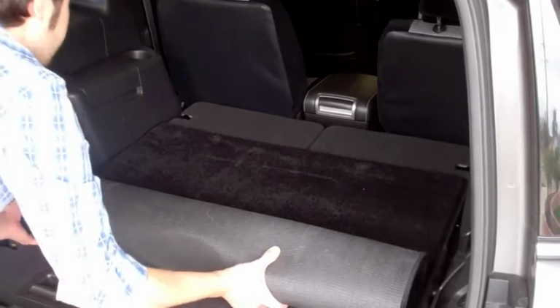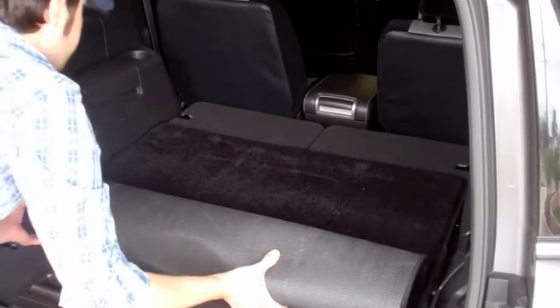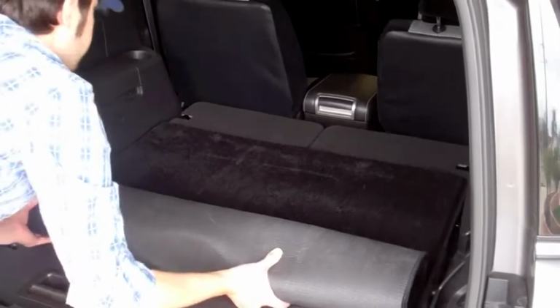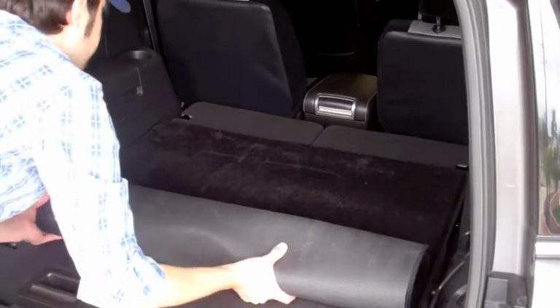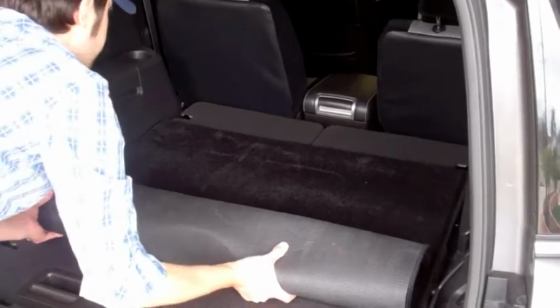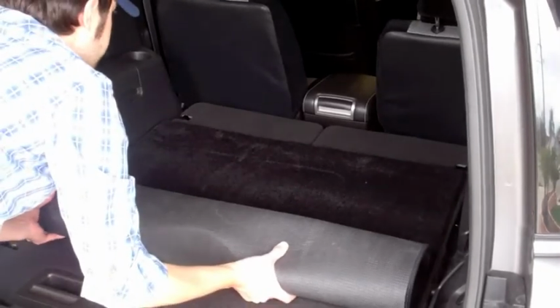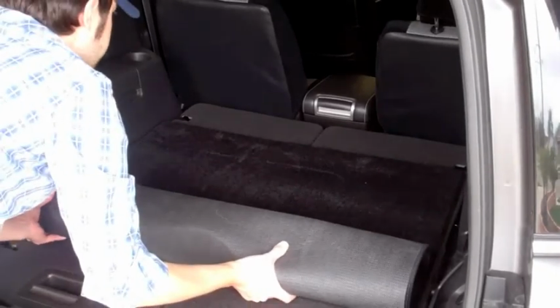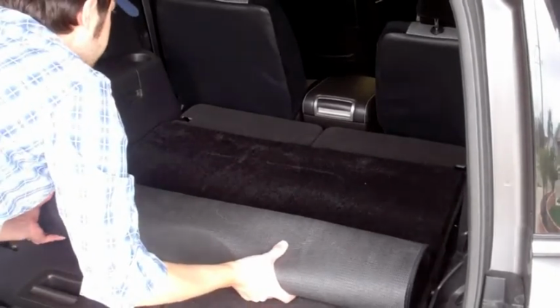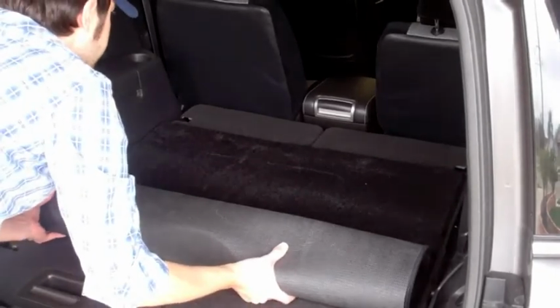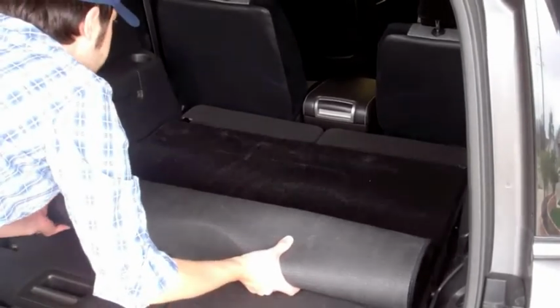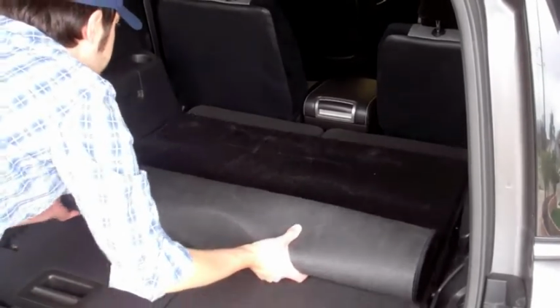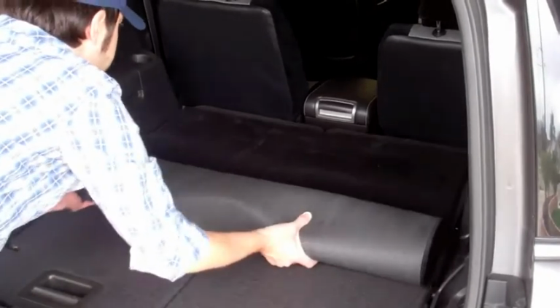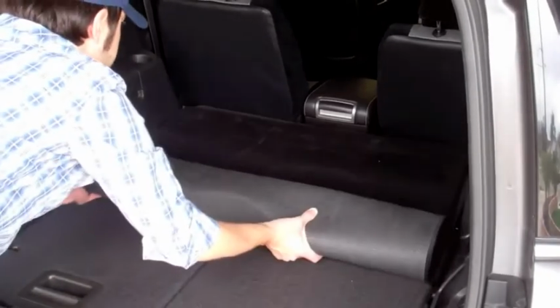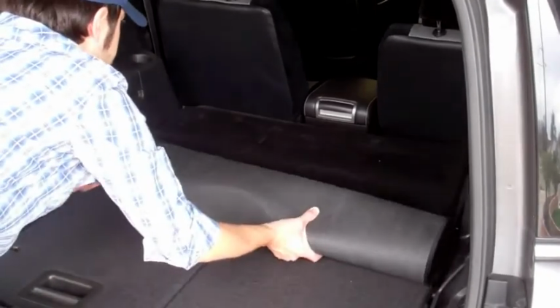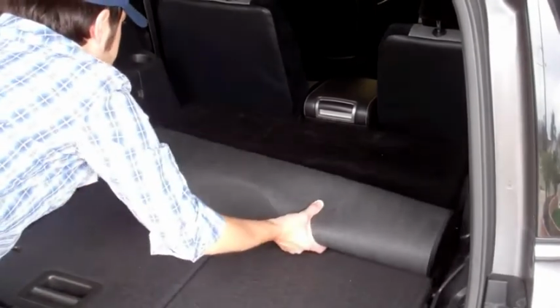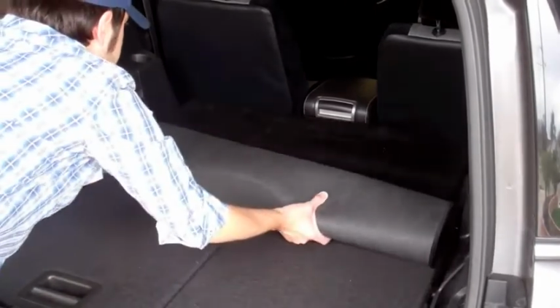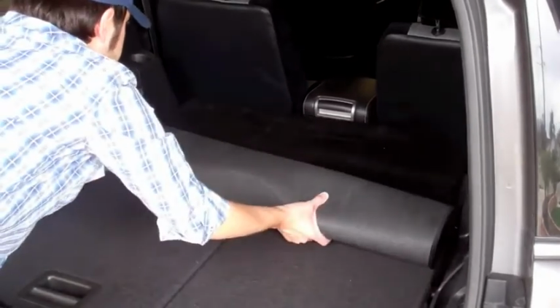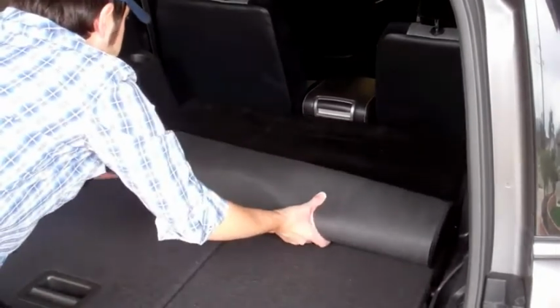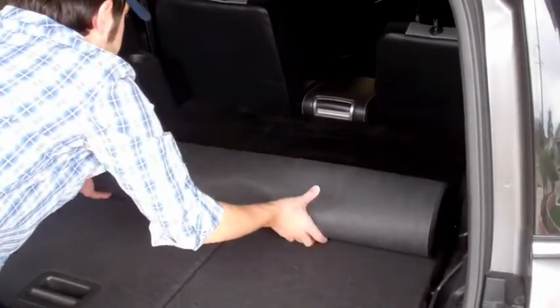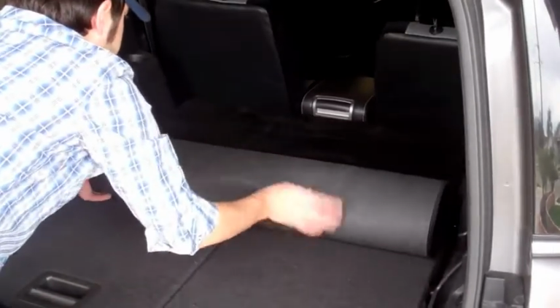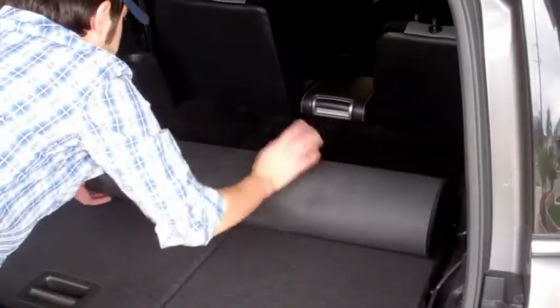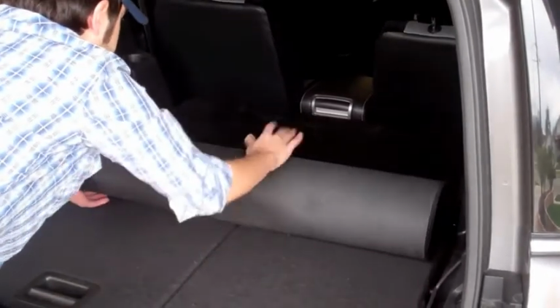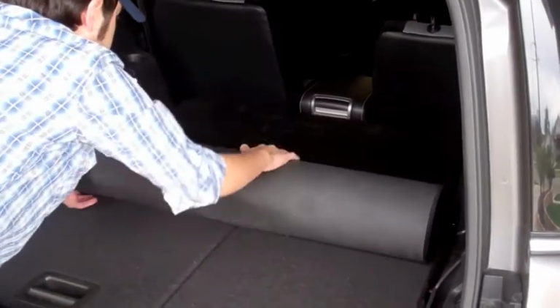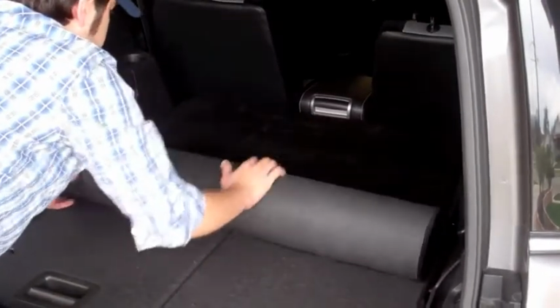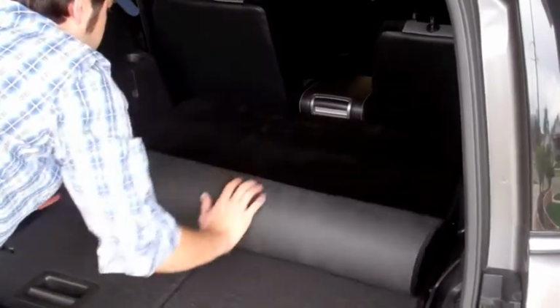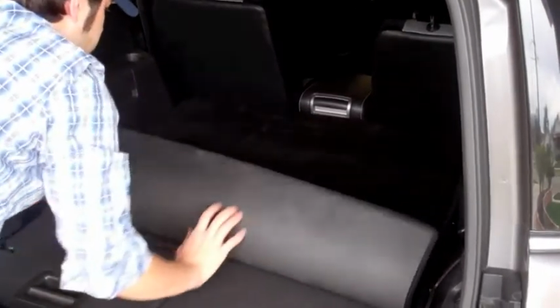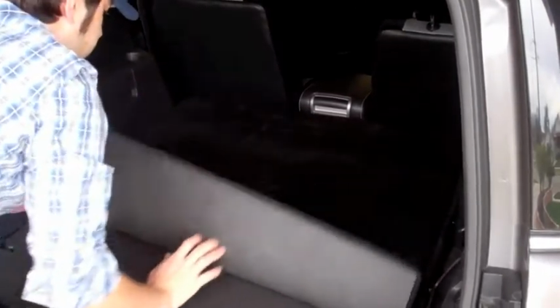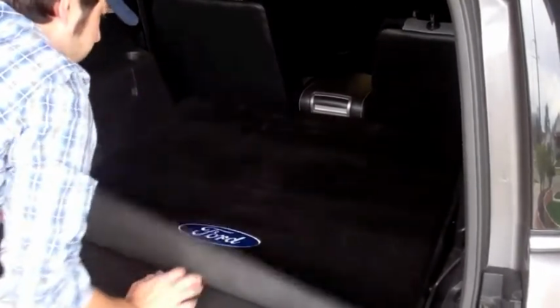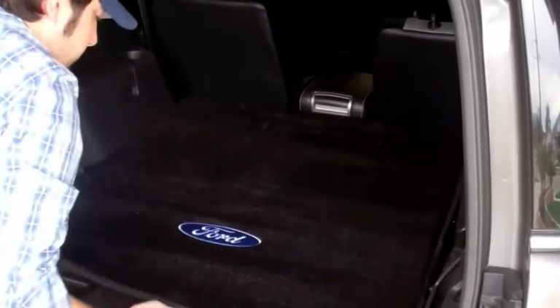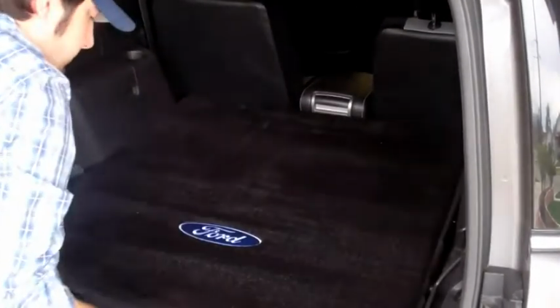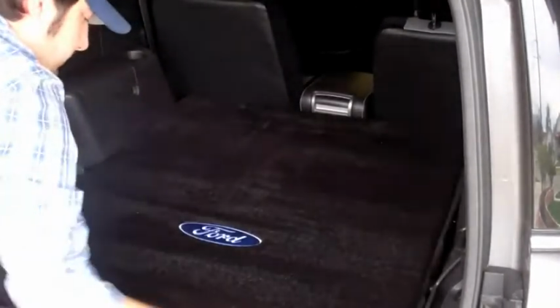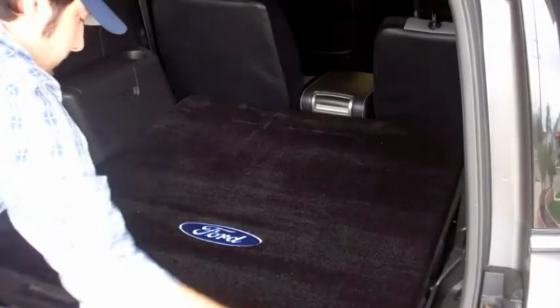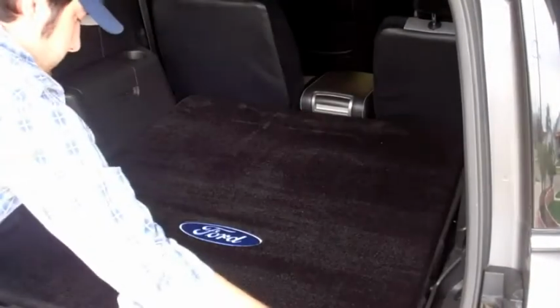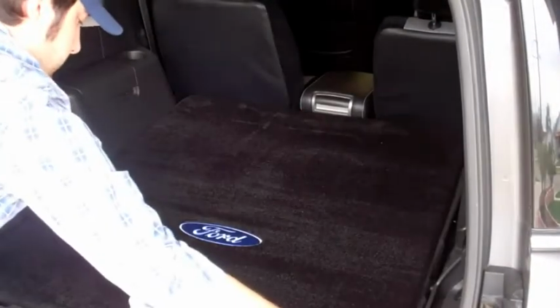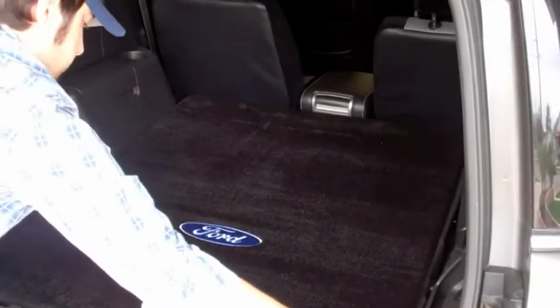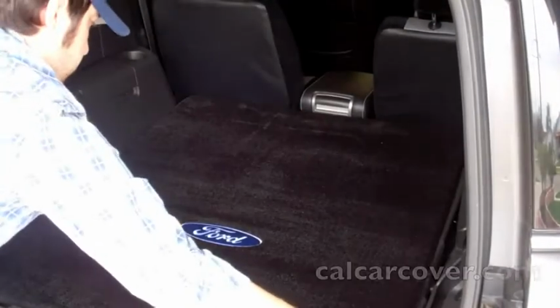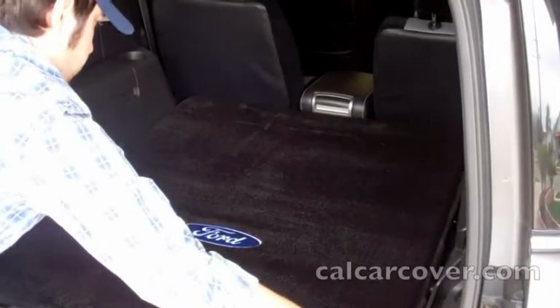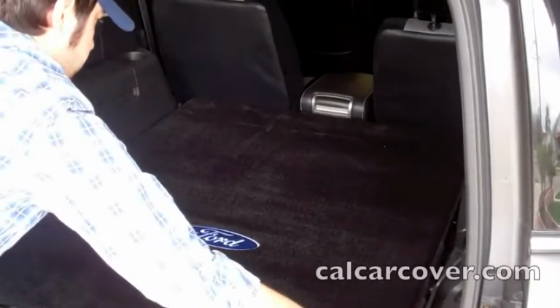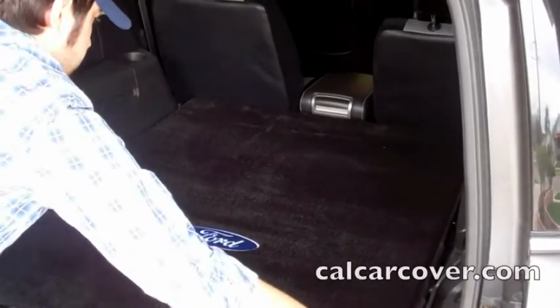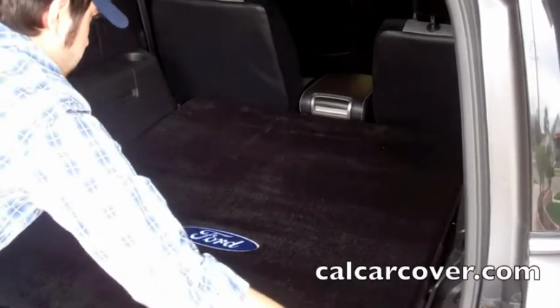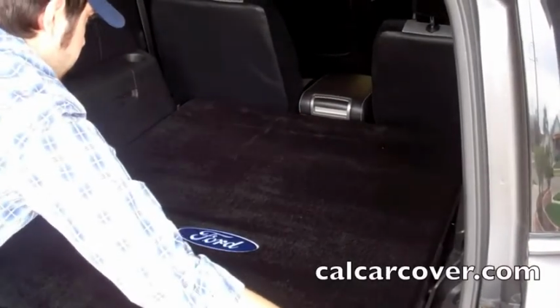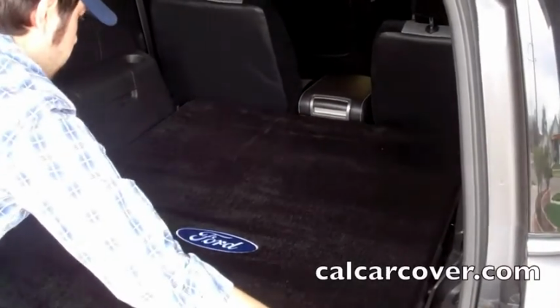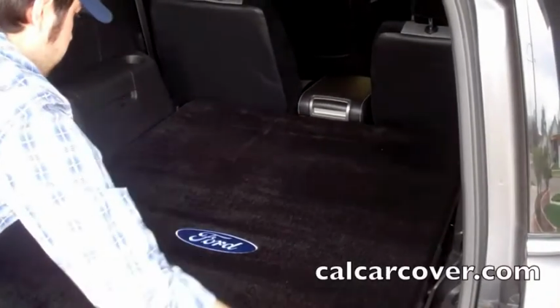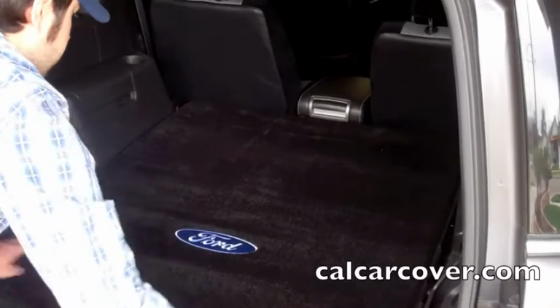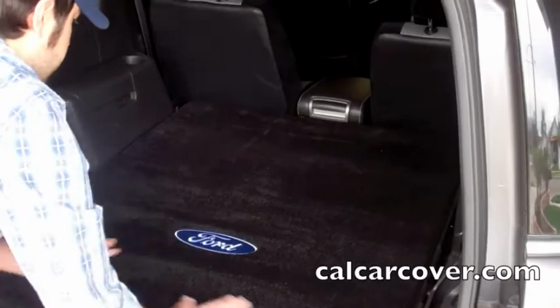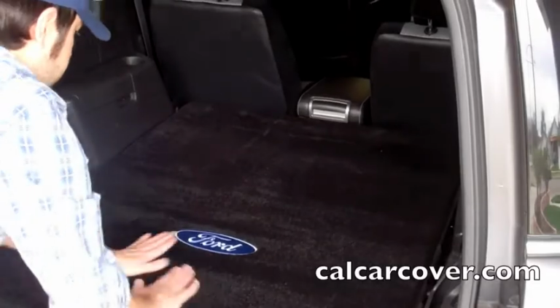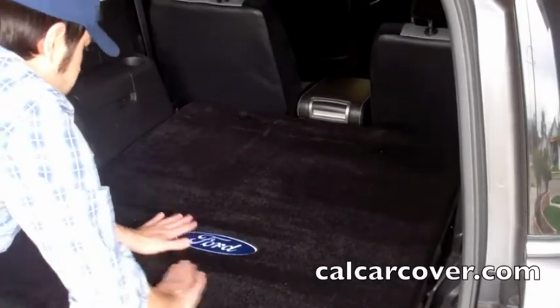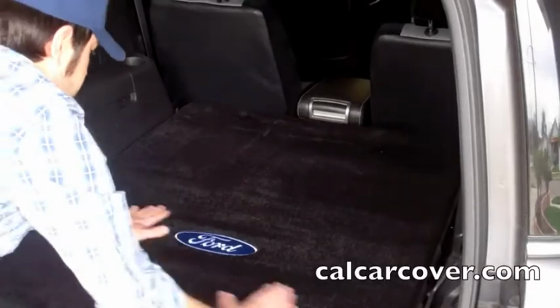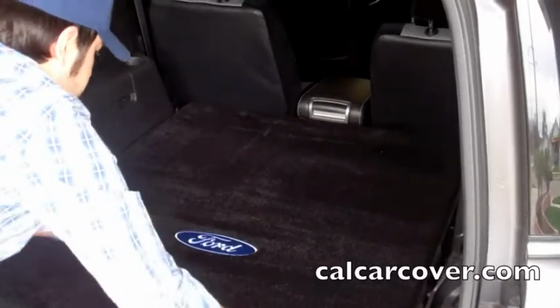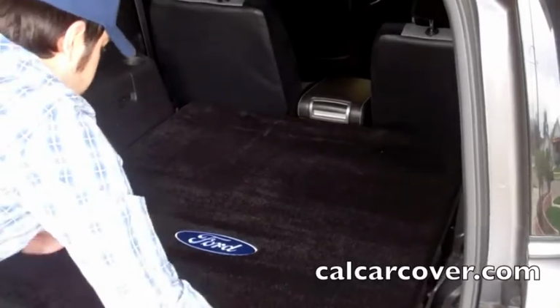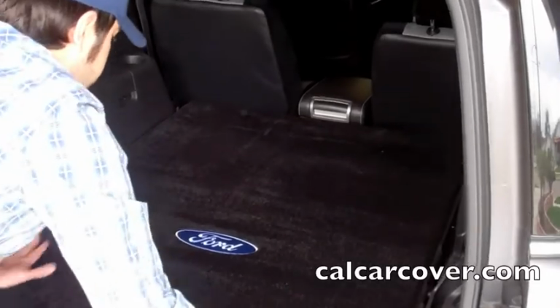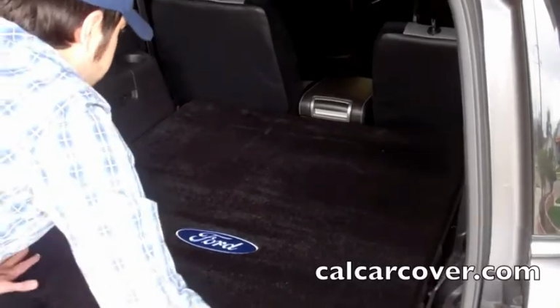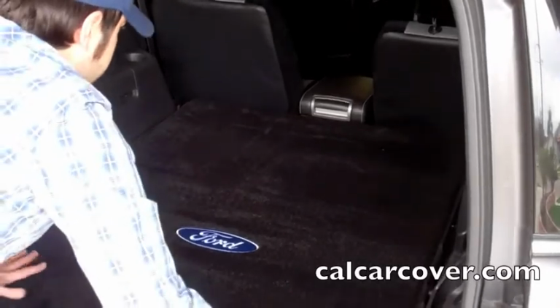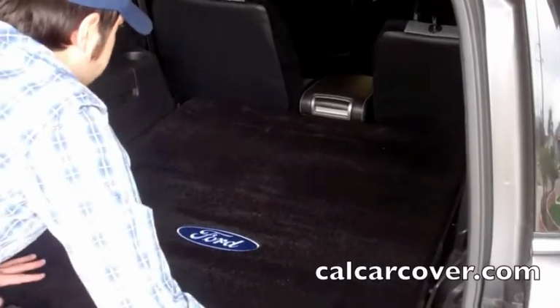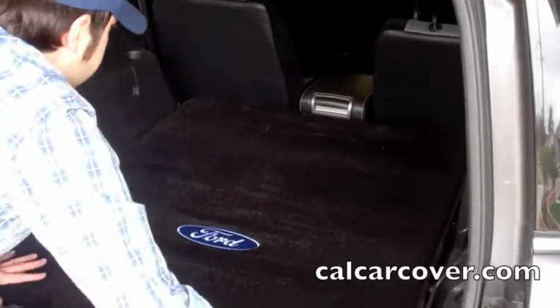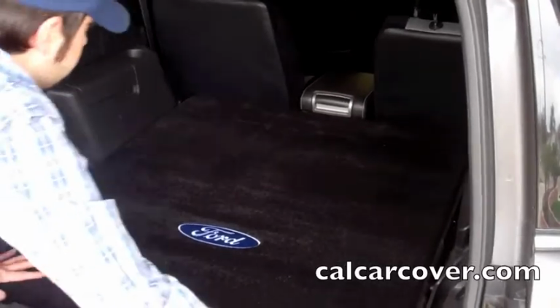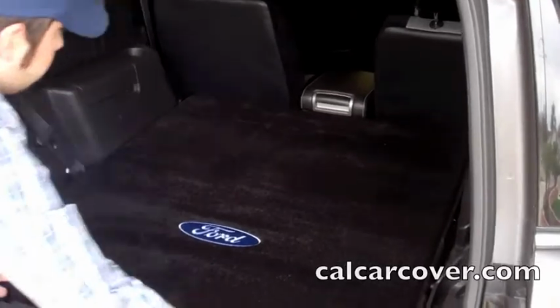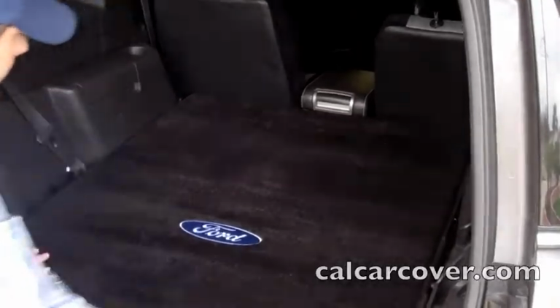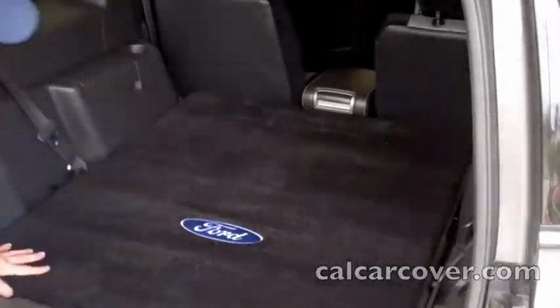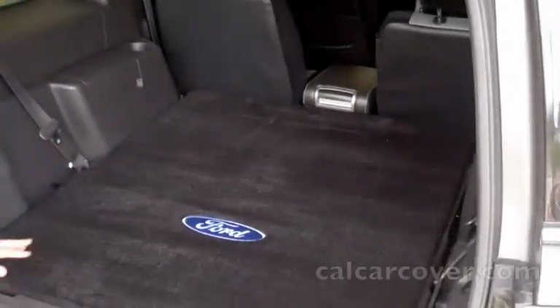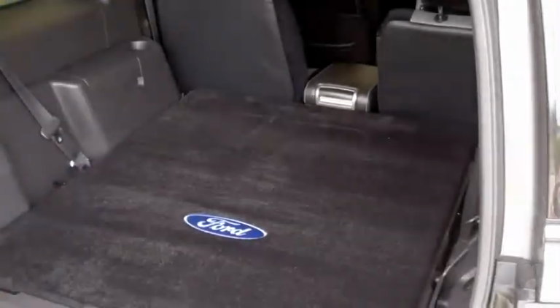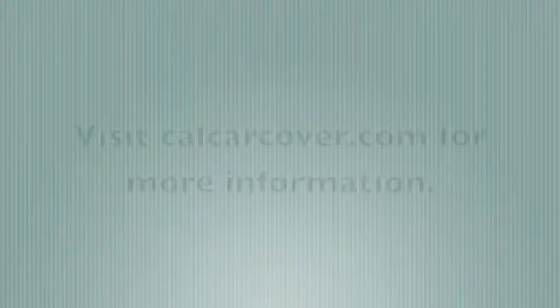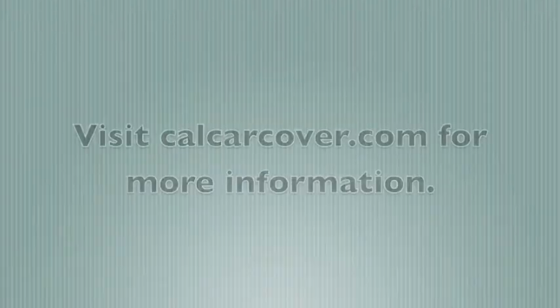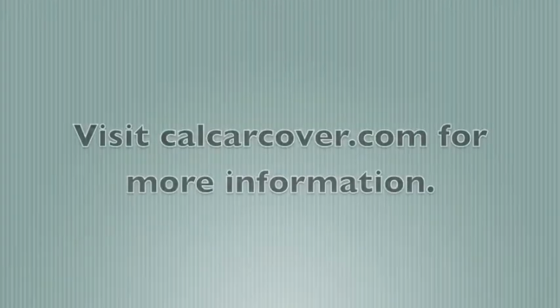You can view colors, materials, and embroidery options all online. Visit our website for more details and ordering information.